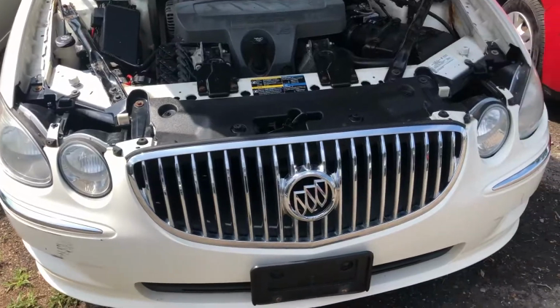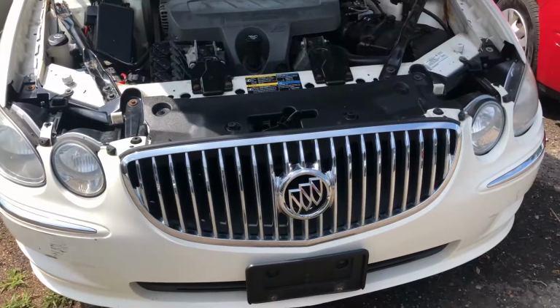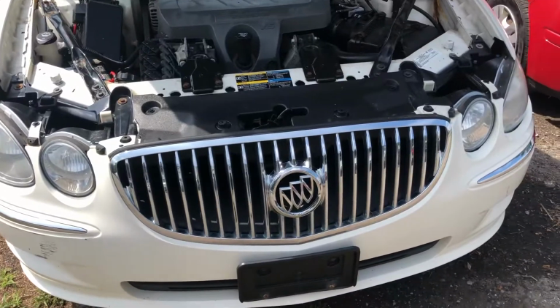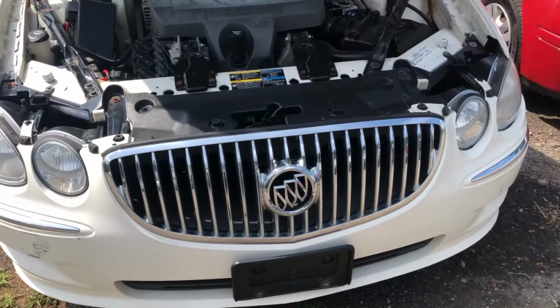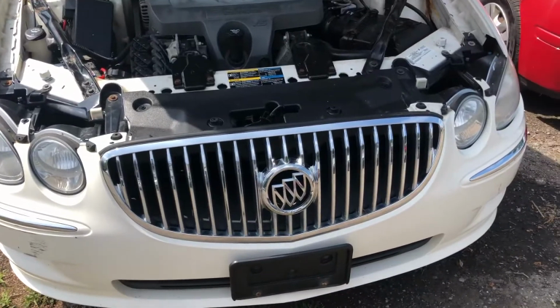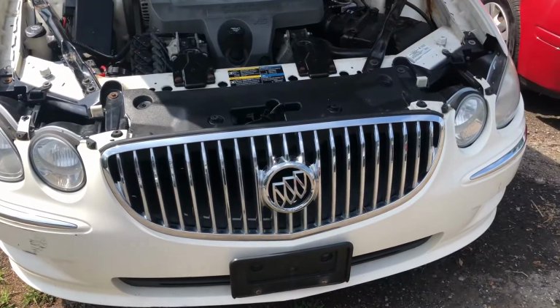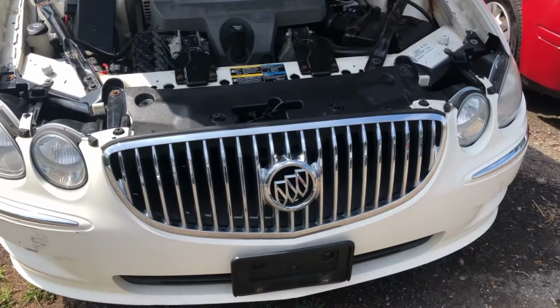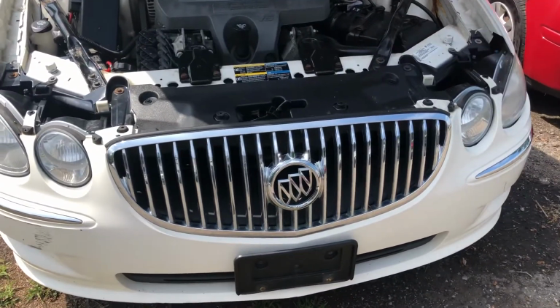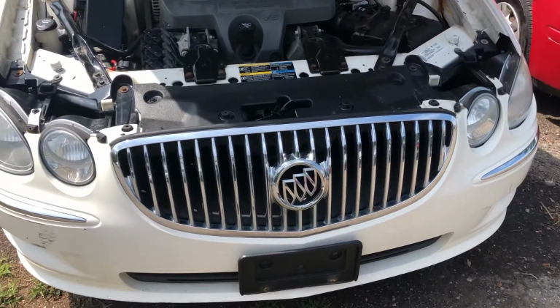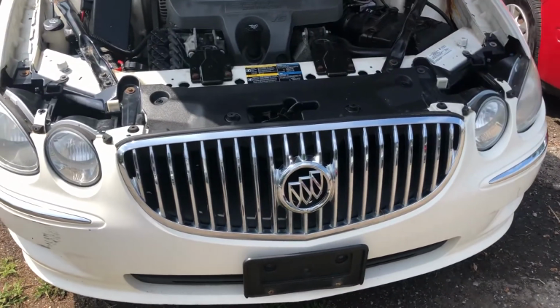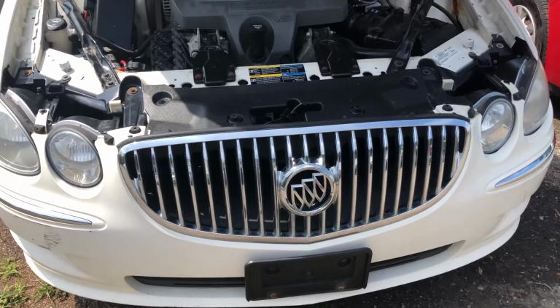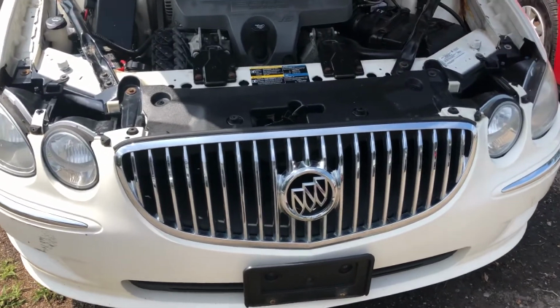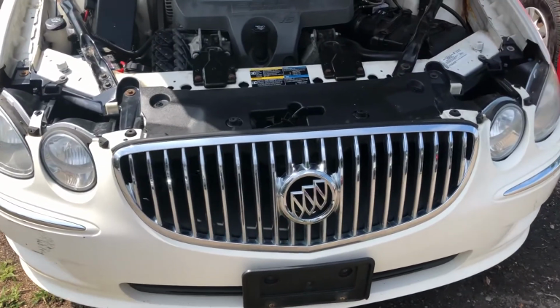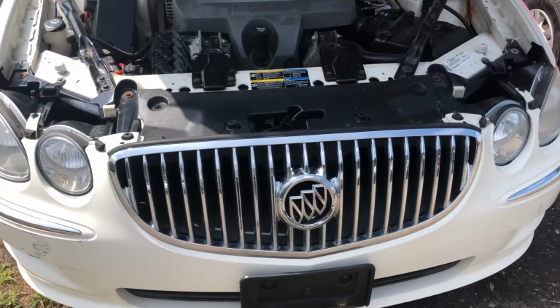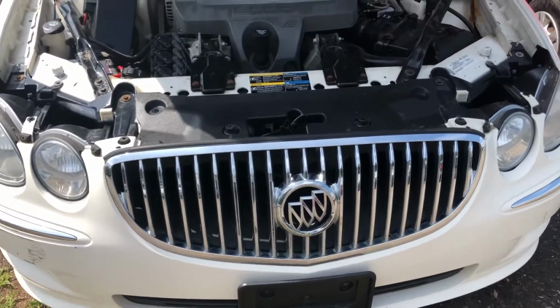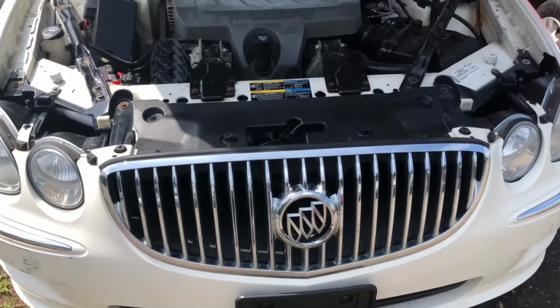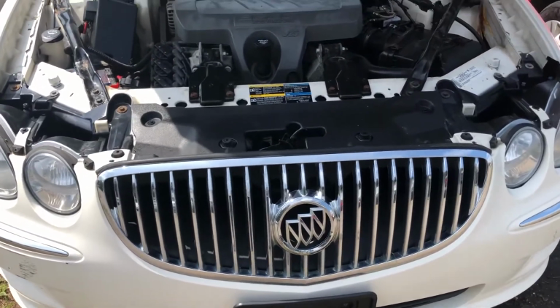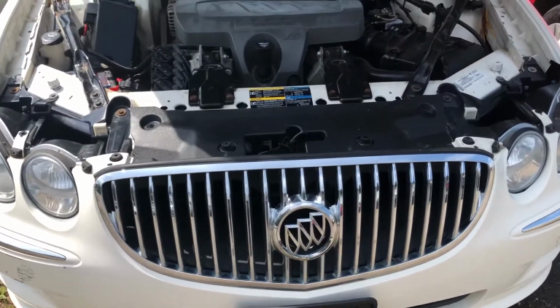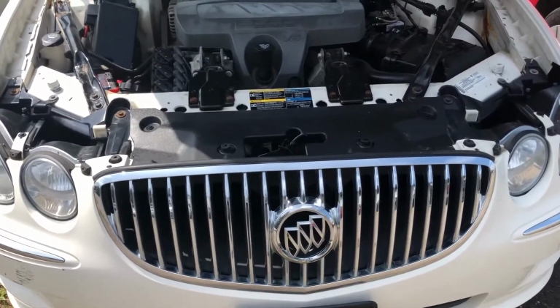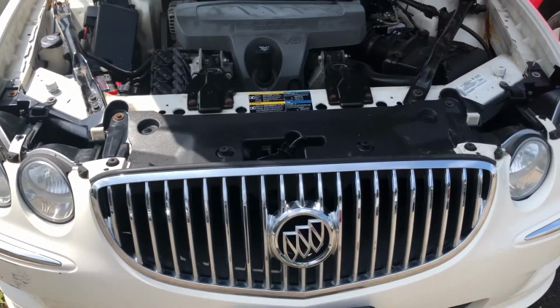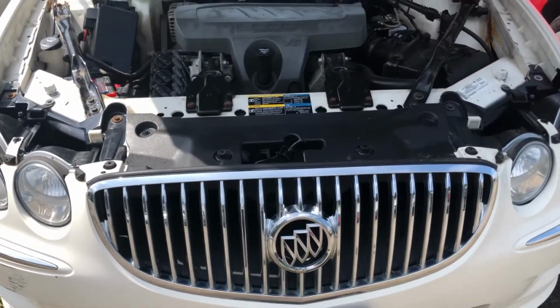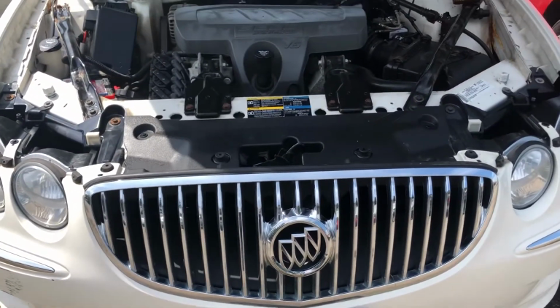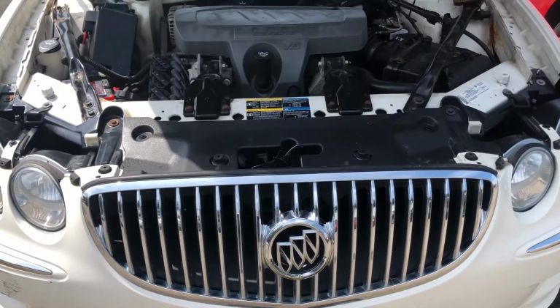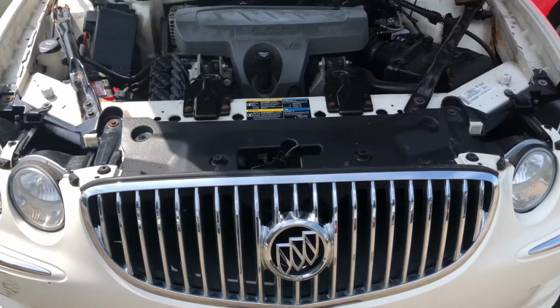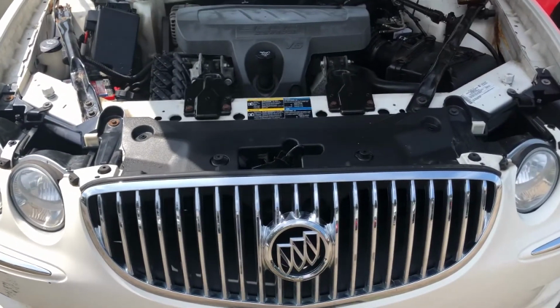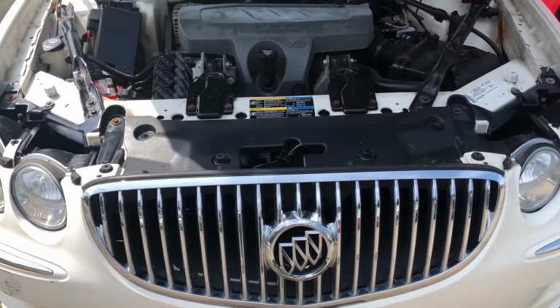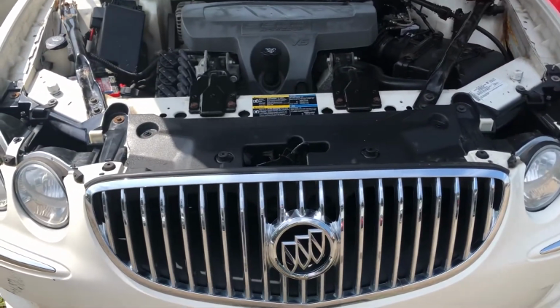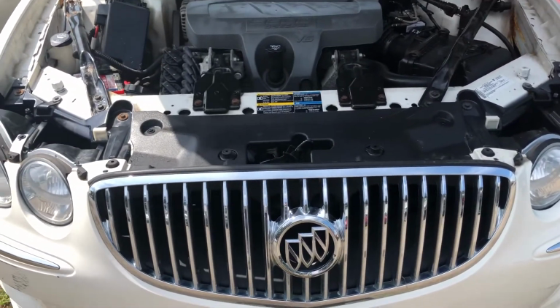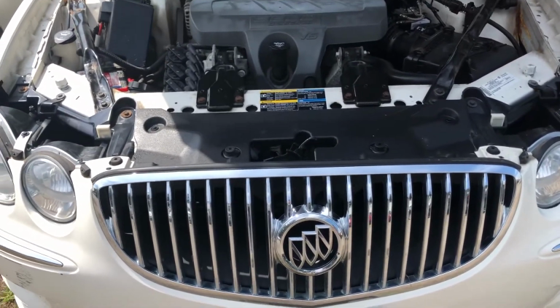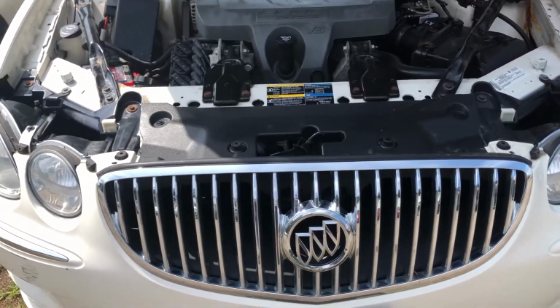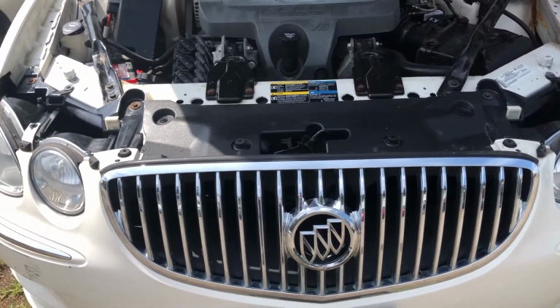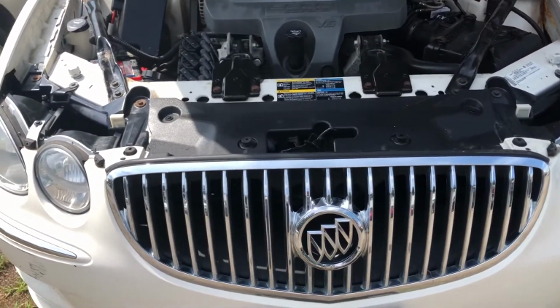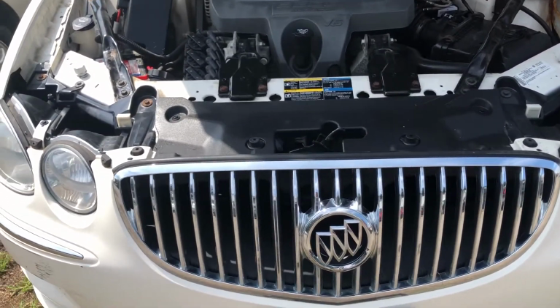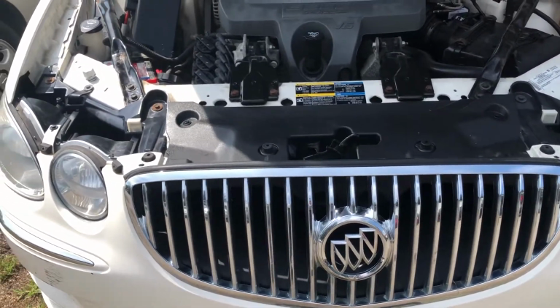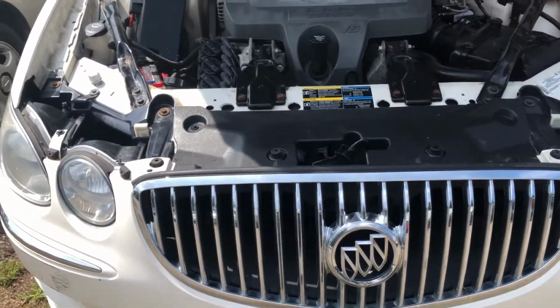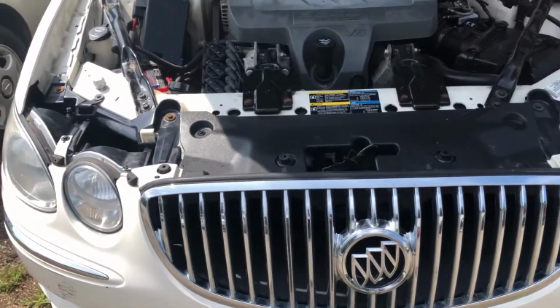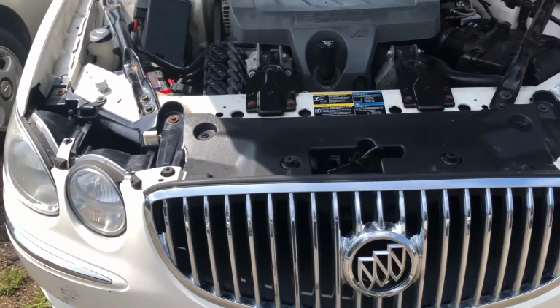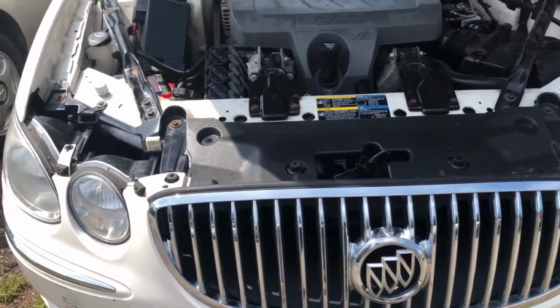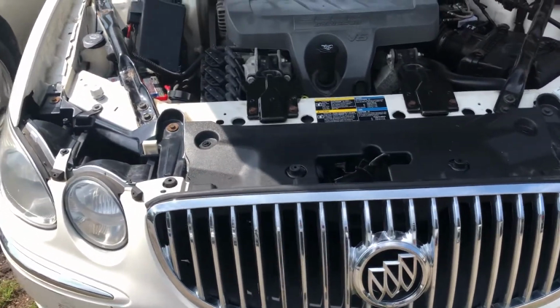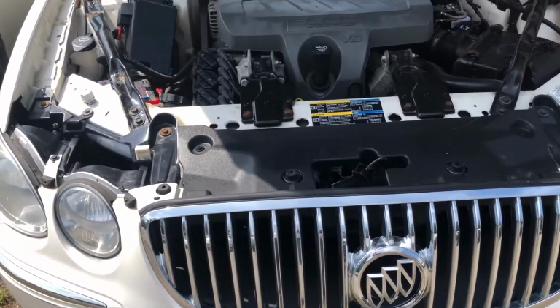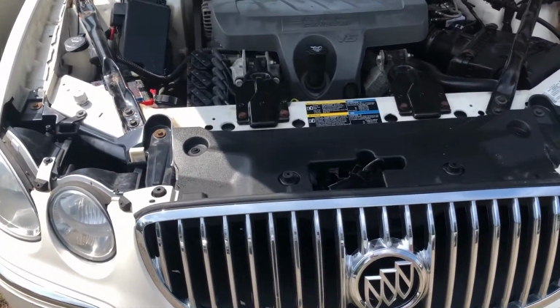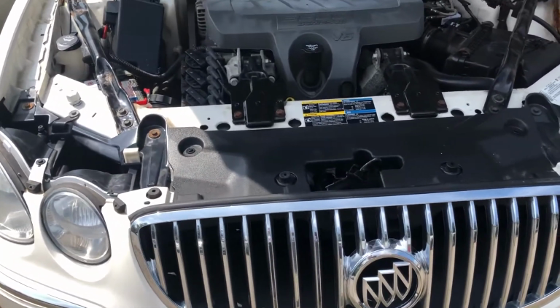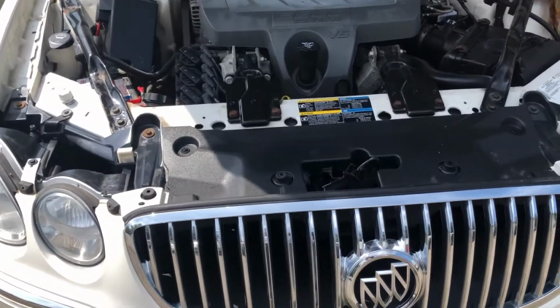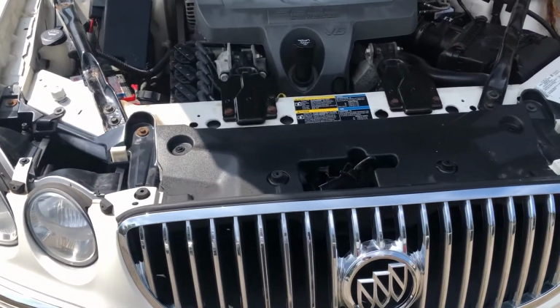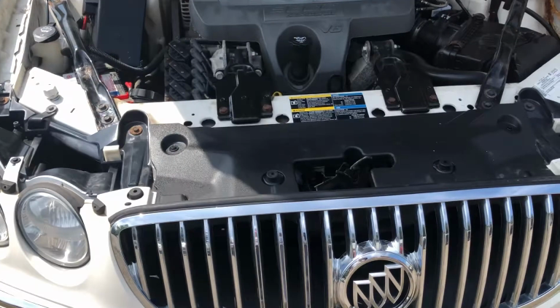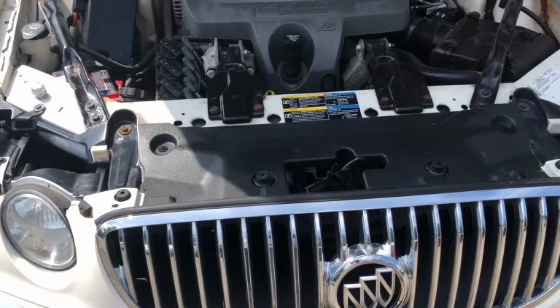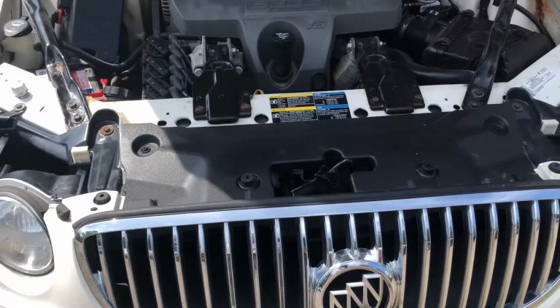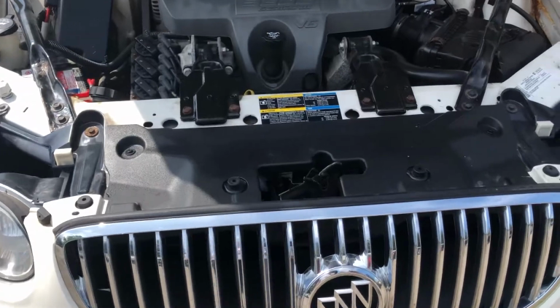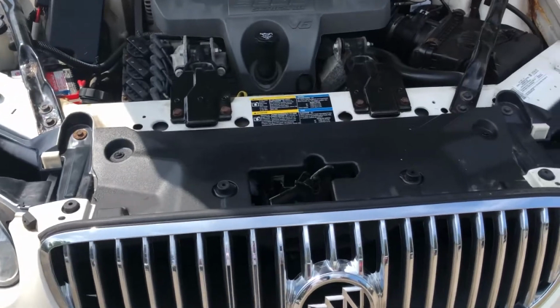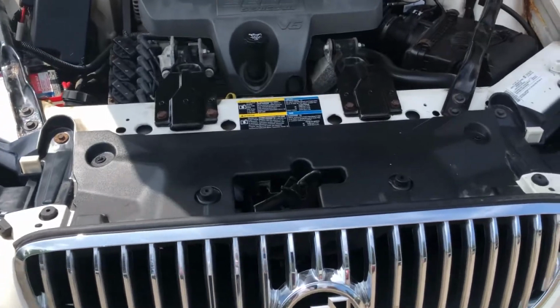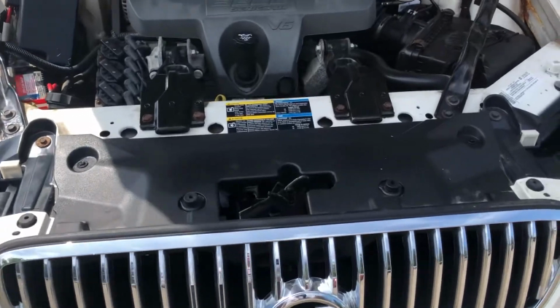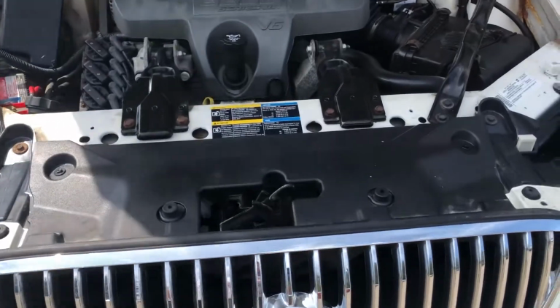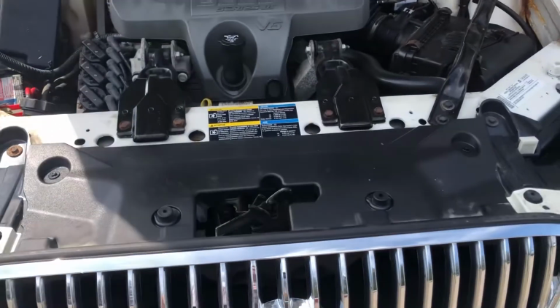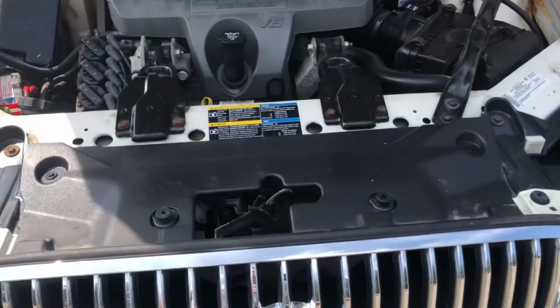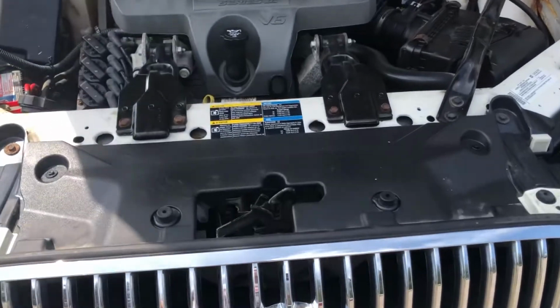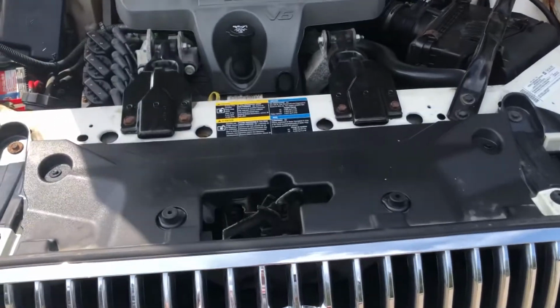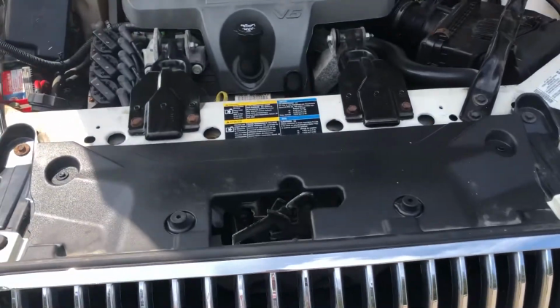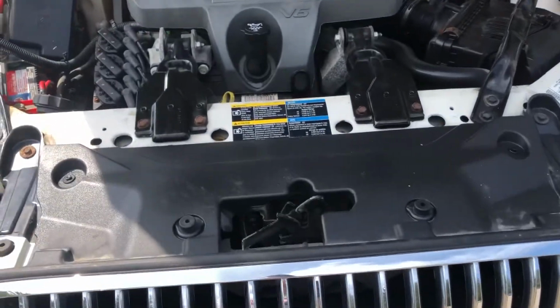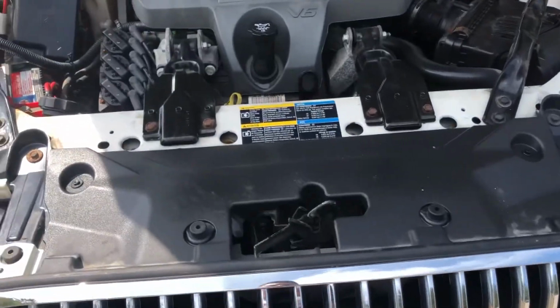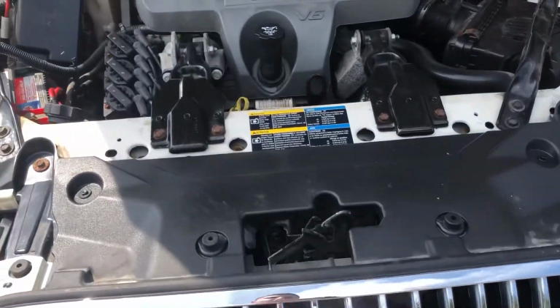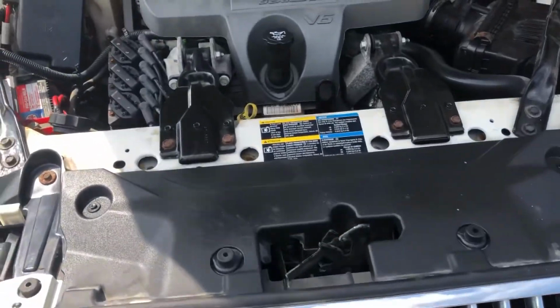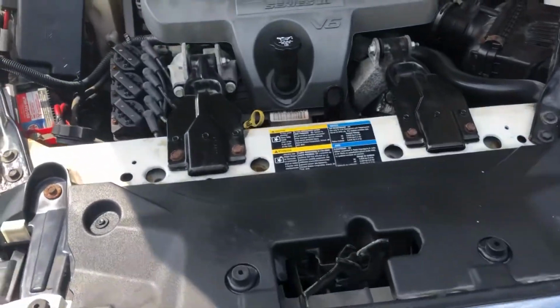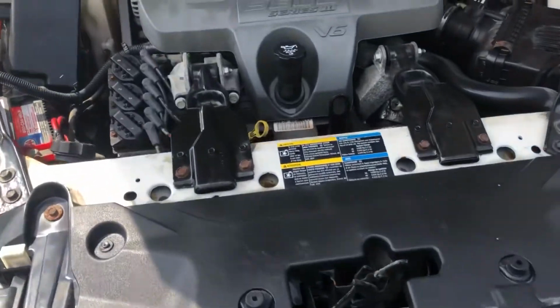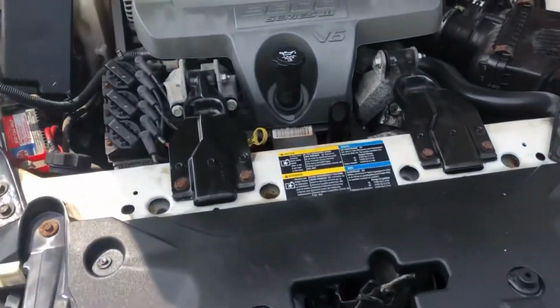Welcome to Simon's Carfix. Today we'll be showing you the fuse box location for the 2008 Buick LaCrosse.